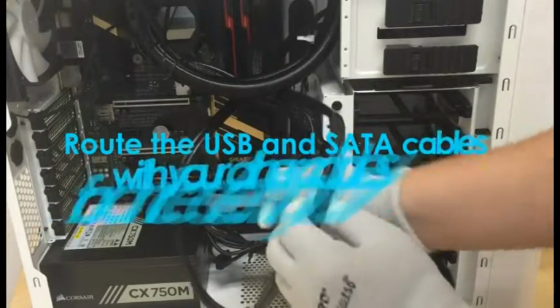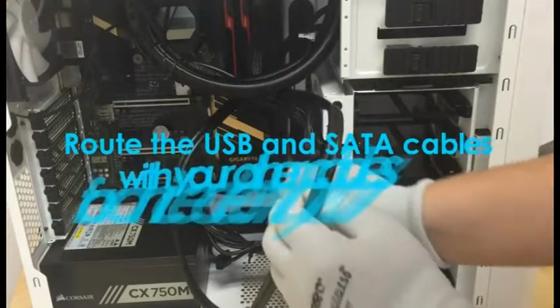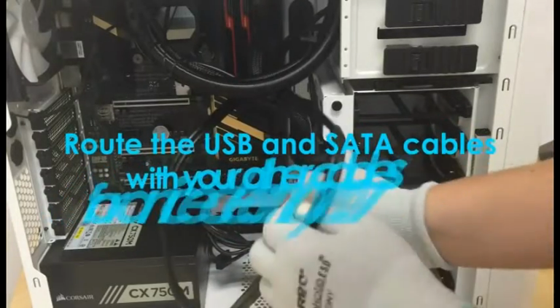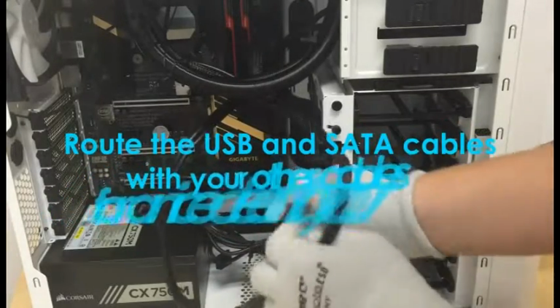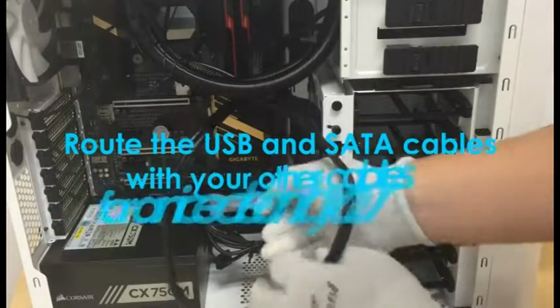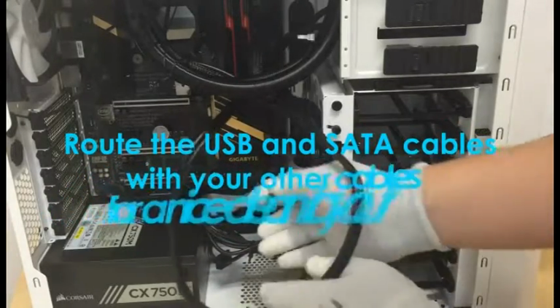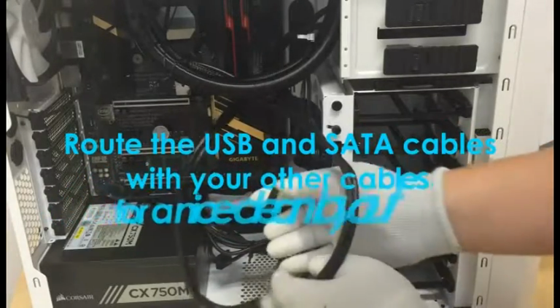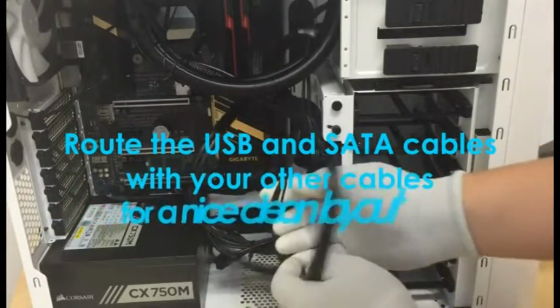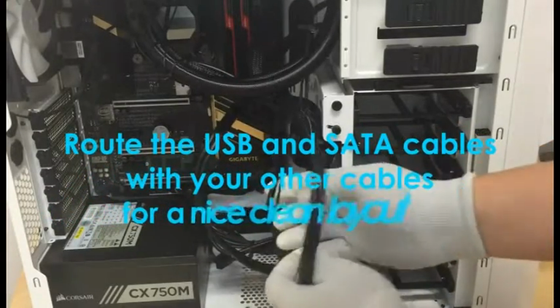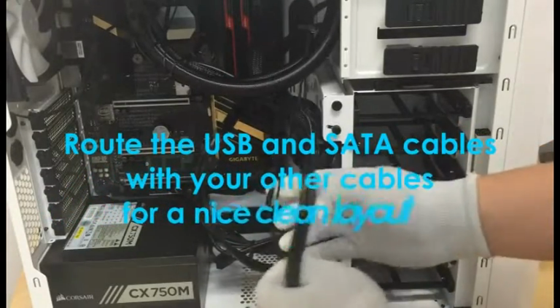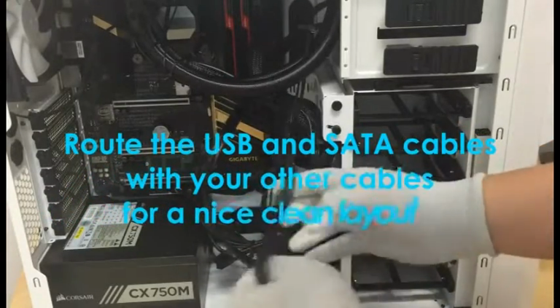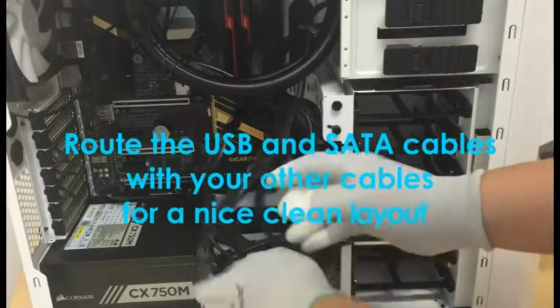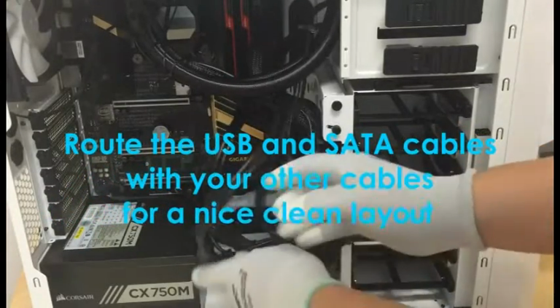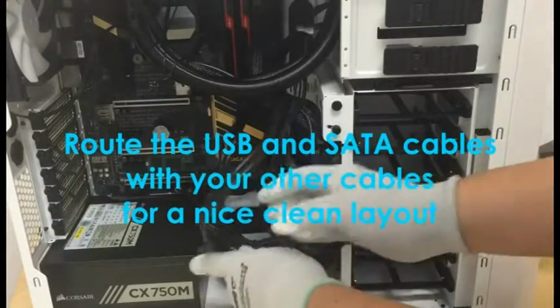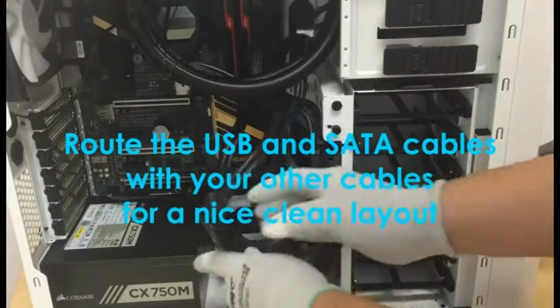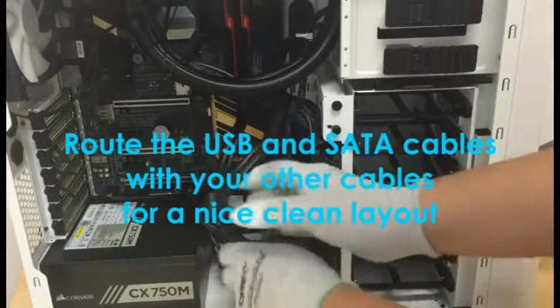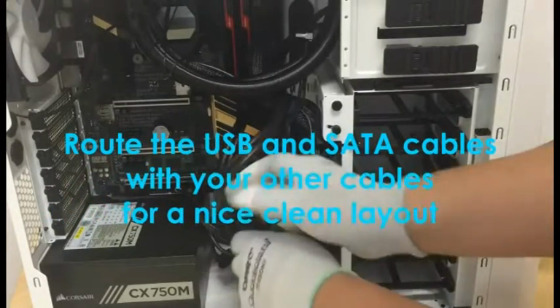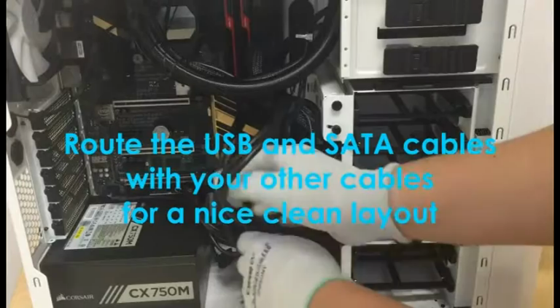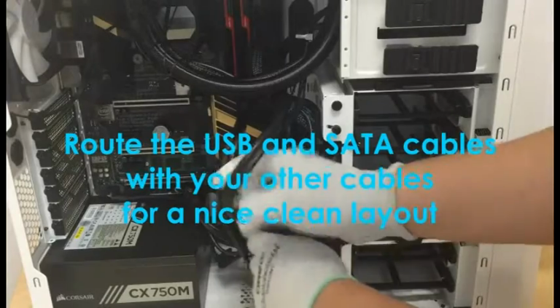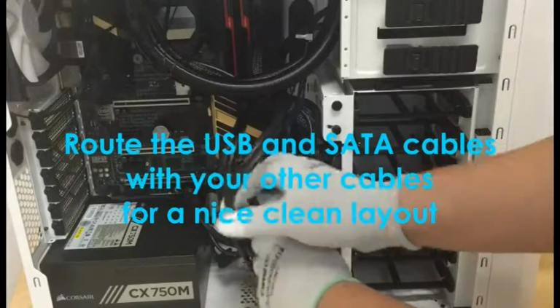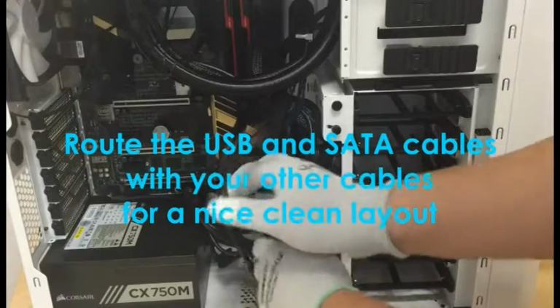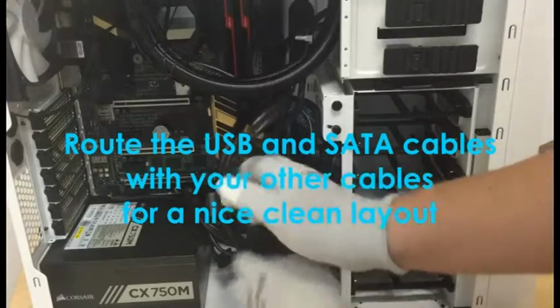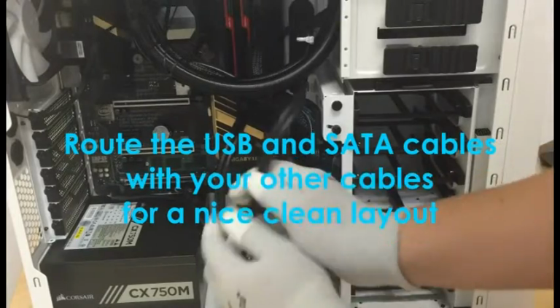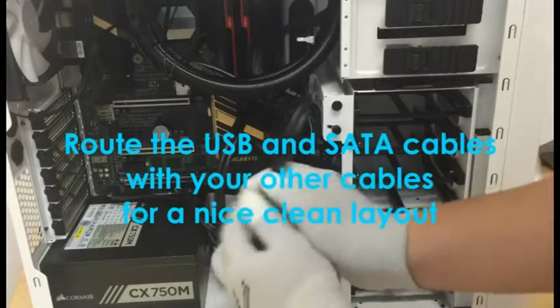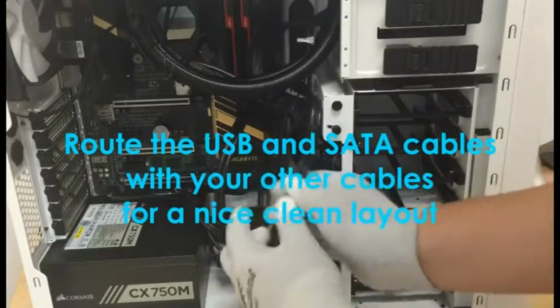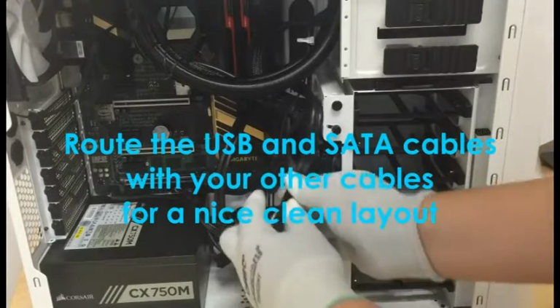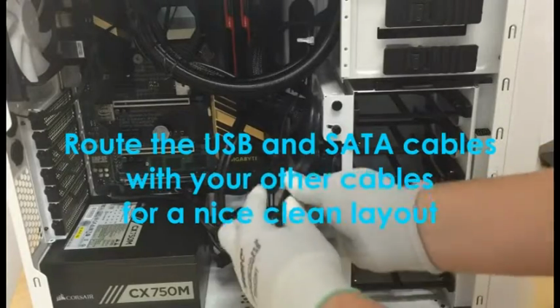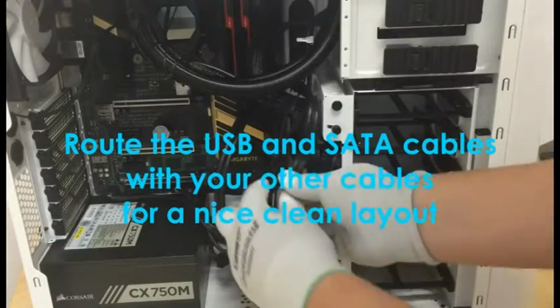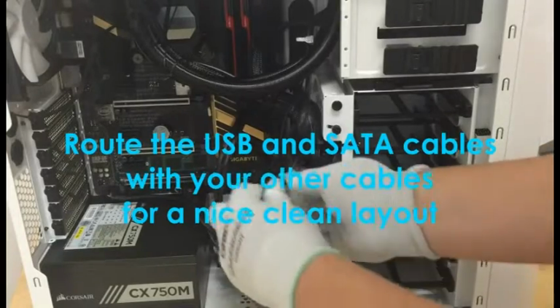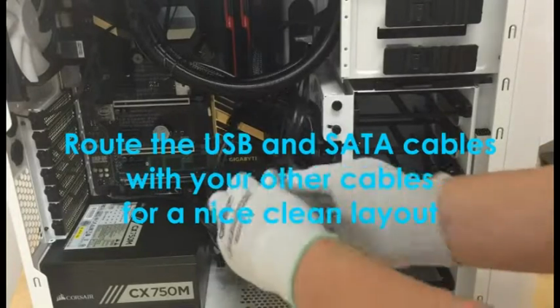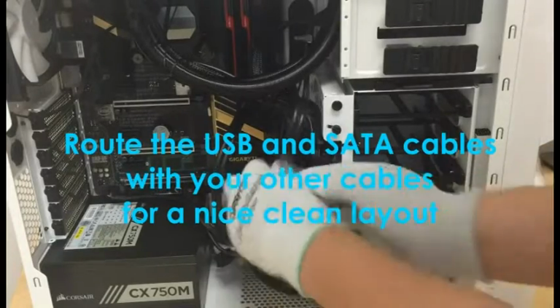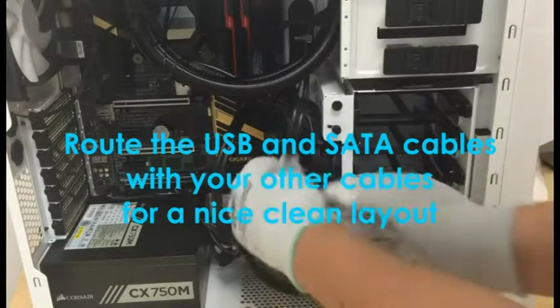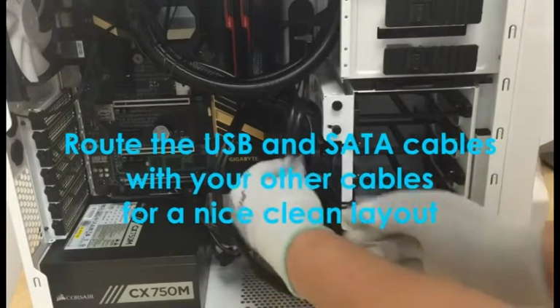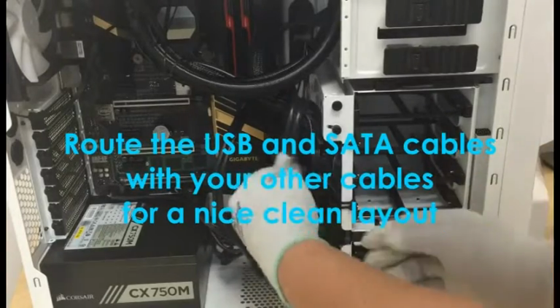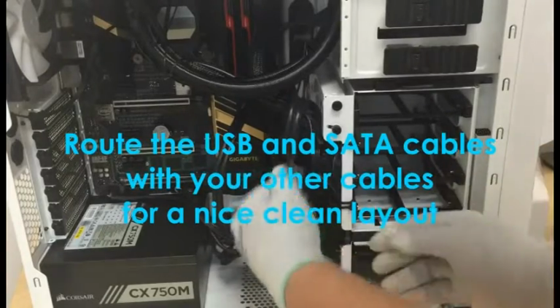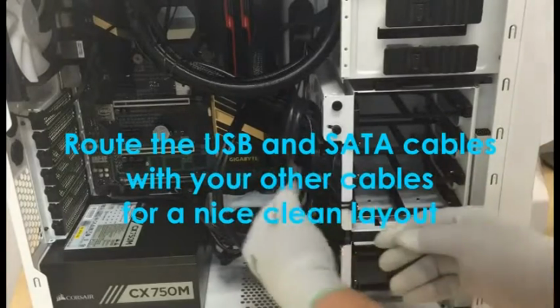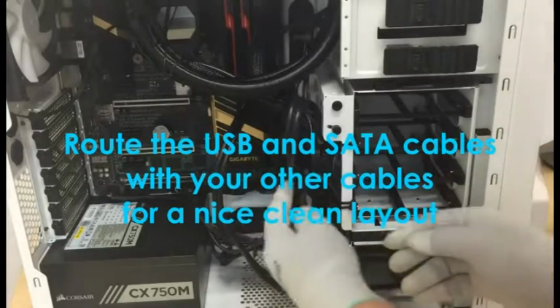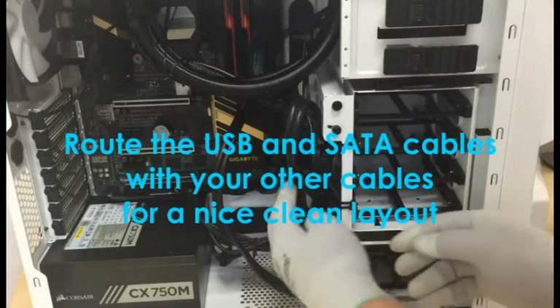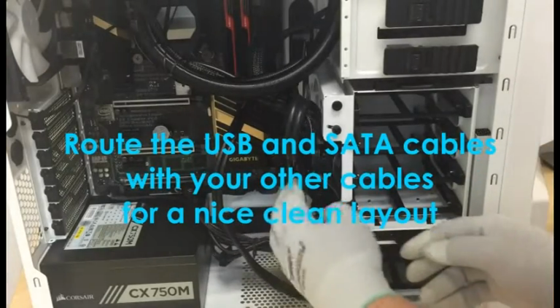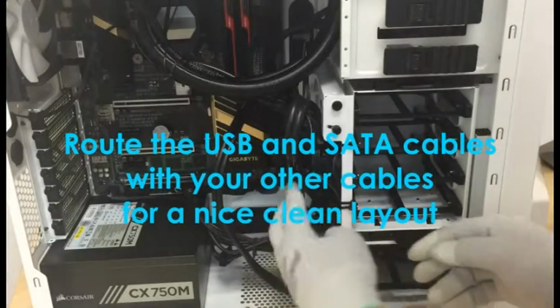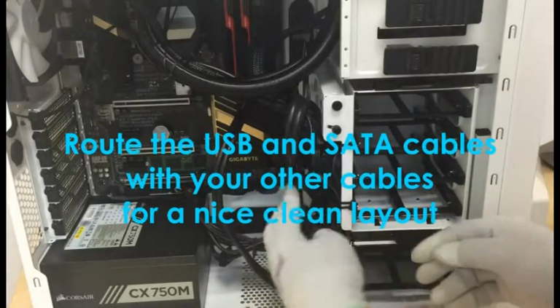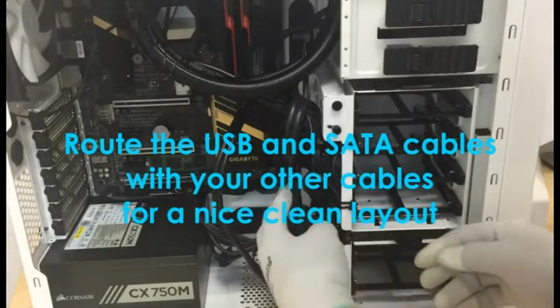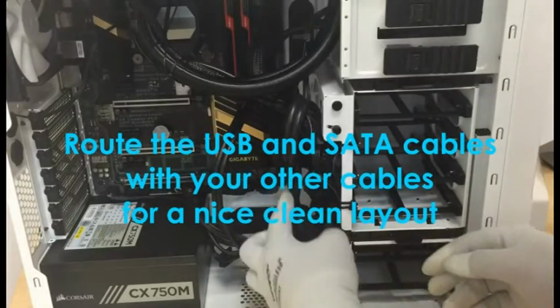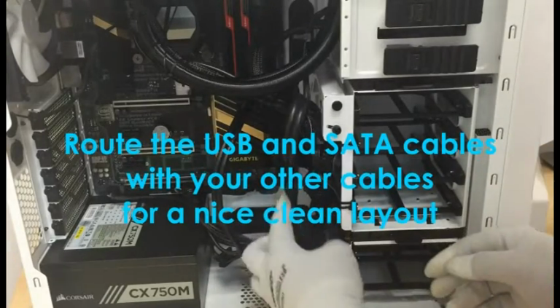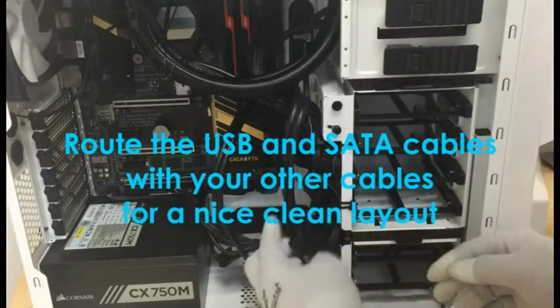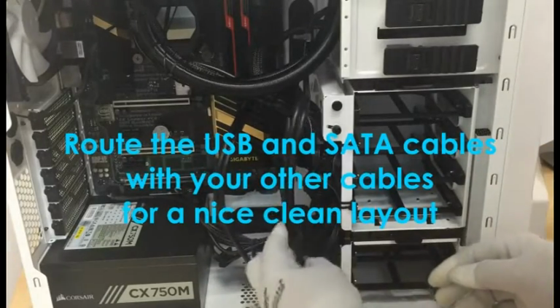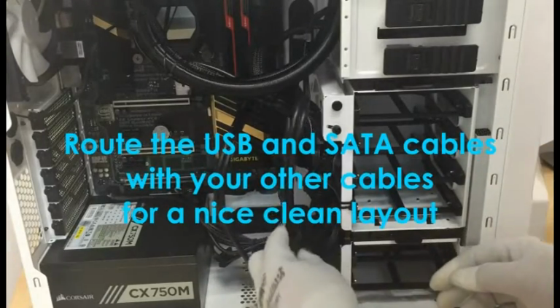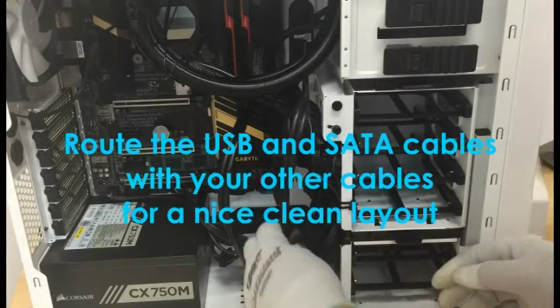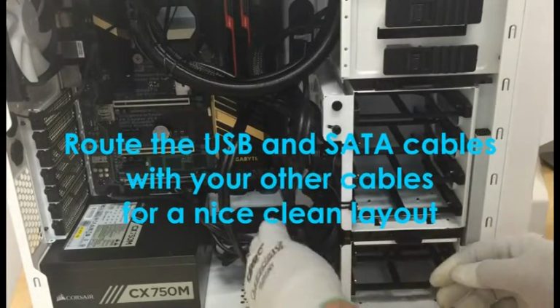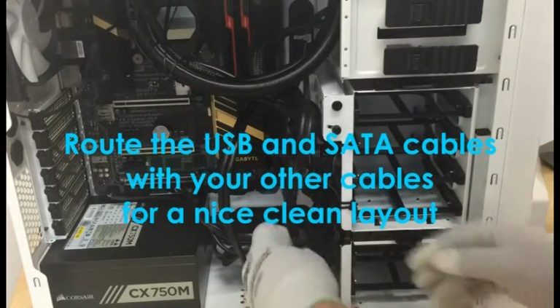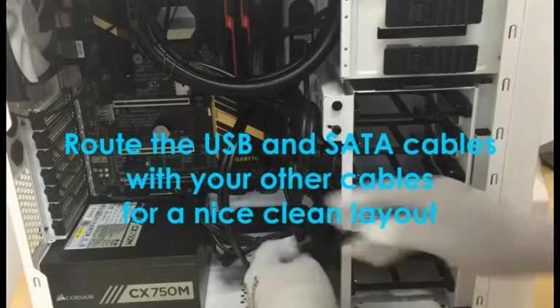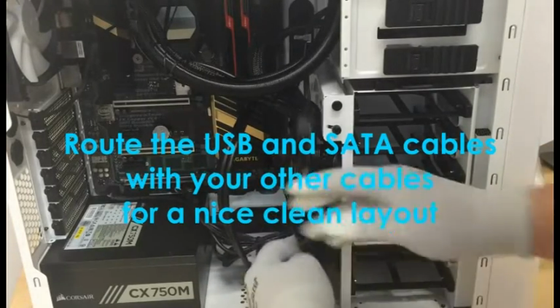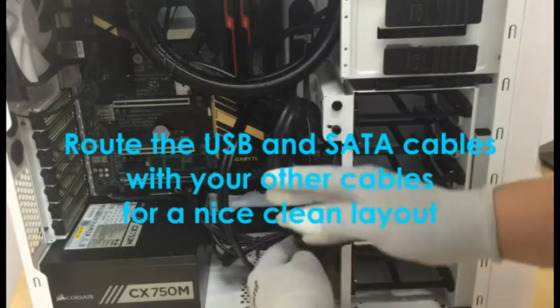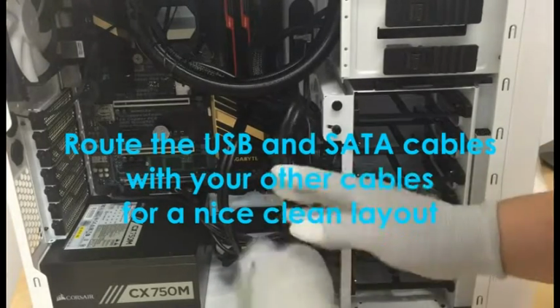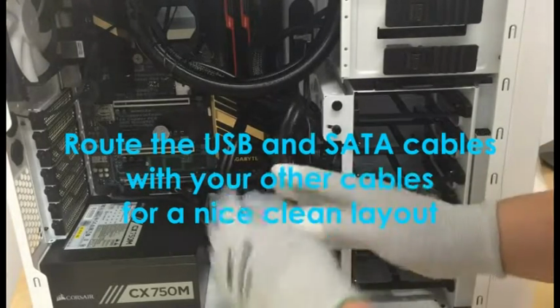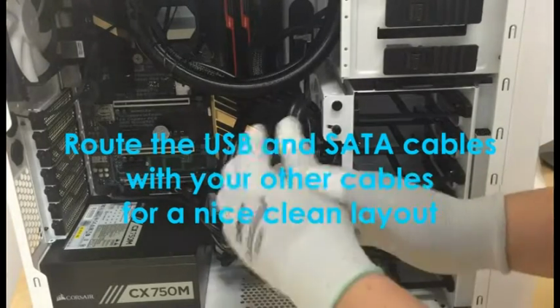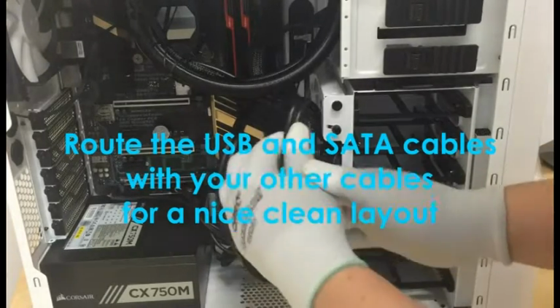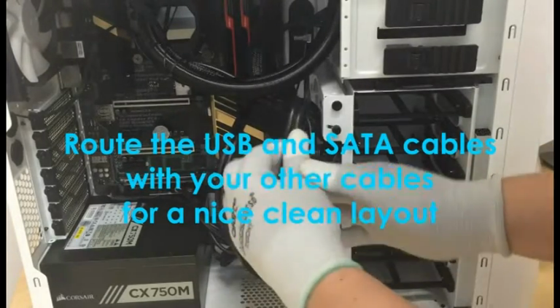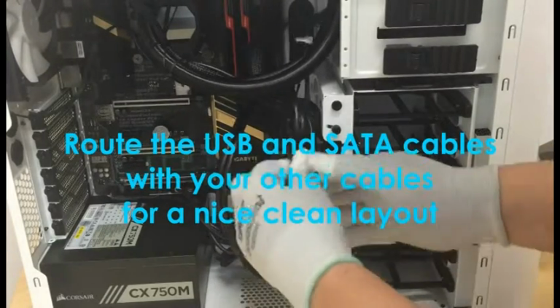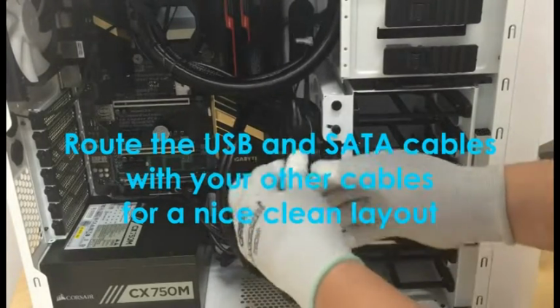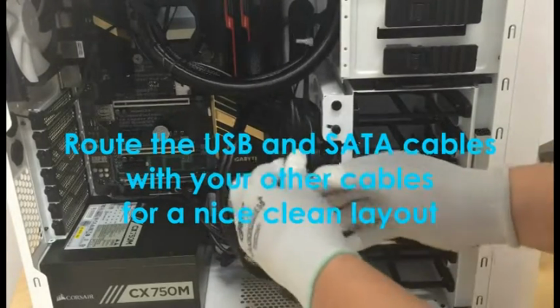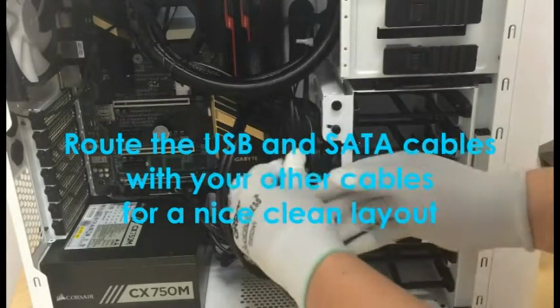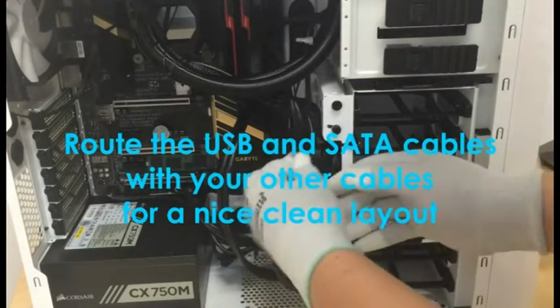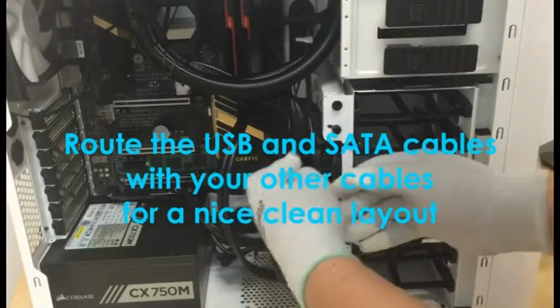Step 10: Take the USB and SATA power cables and route them with your other cables for a nice clean layout.